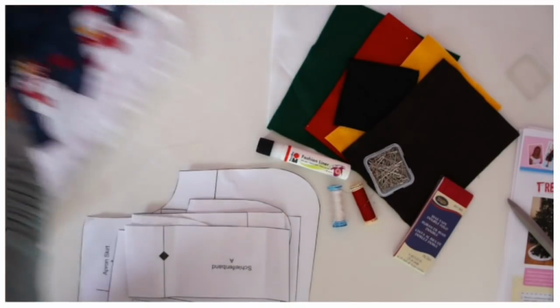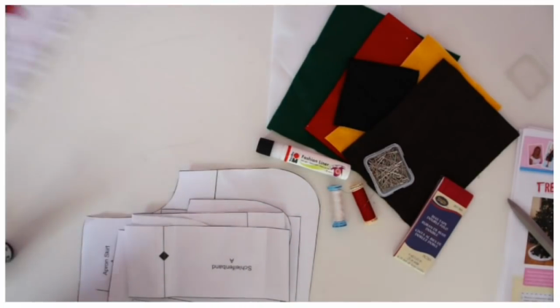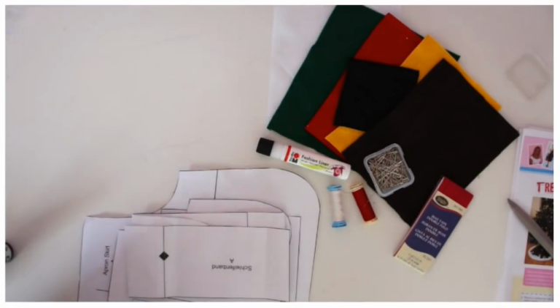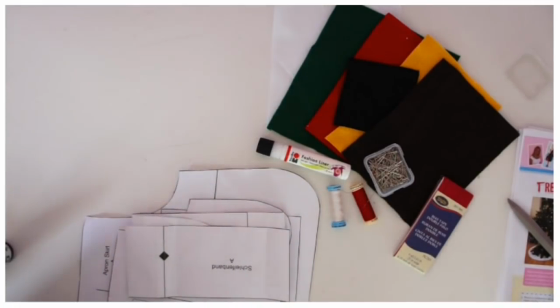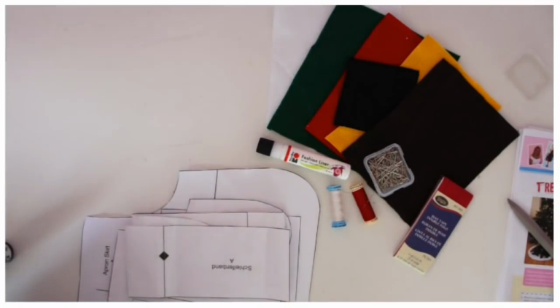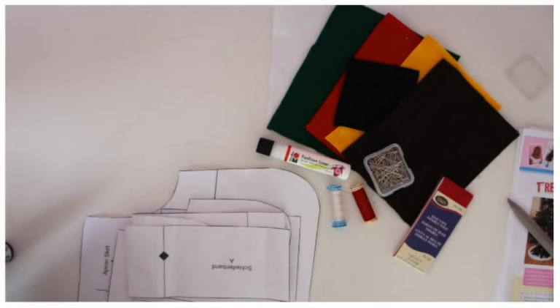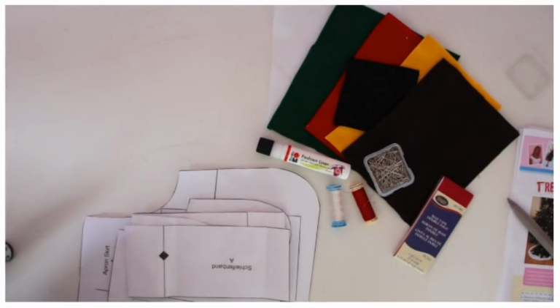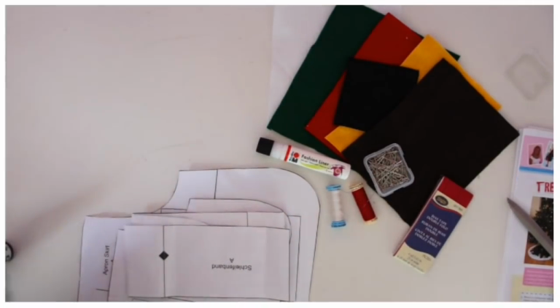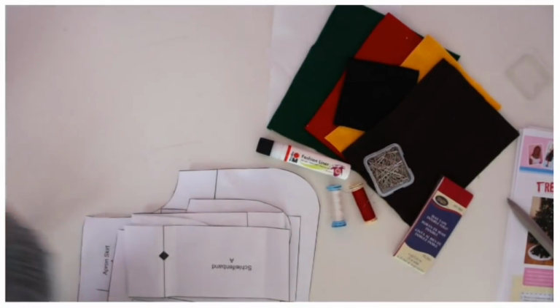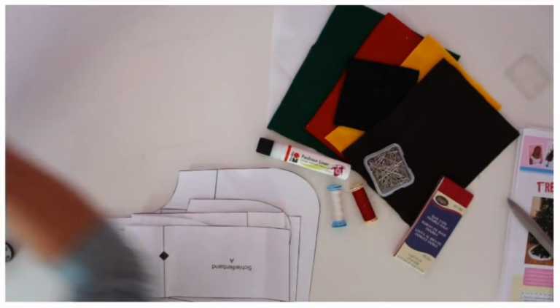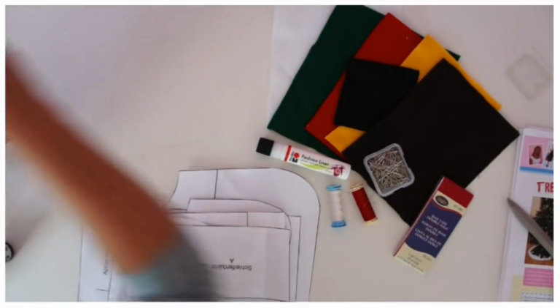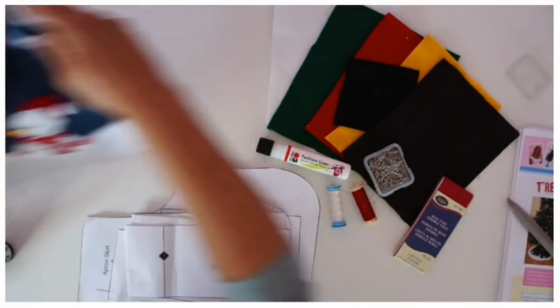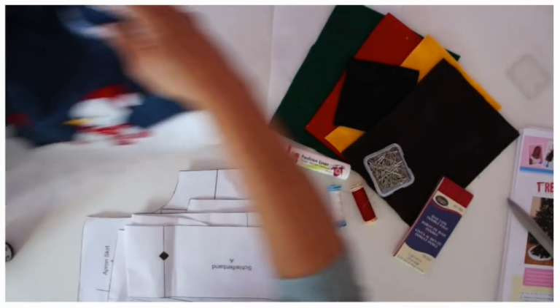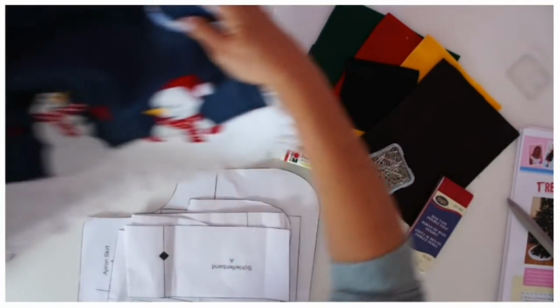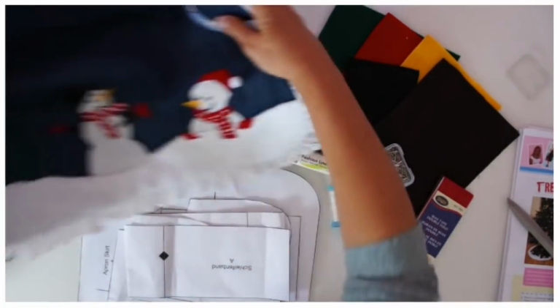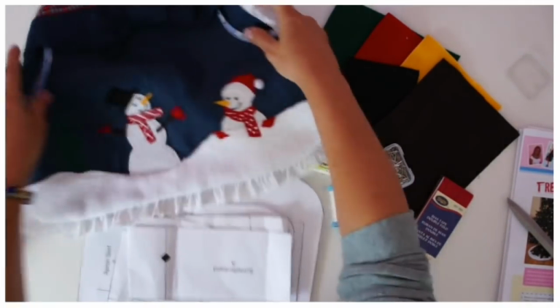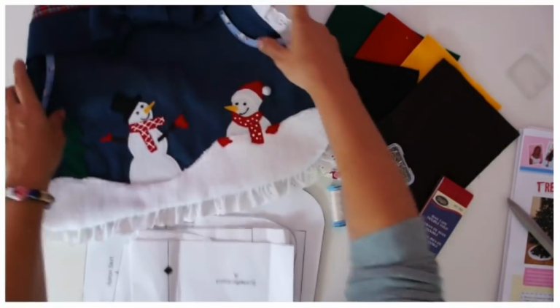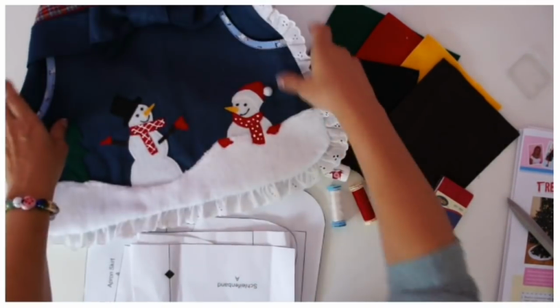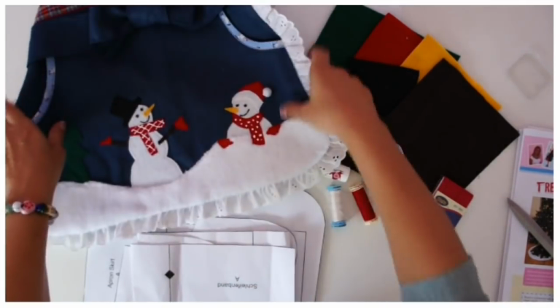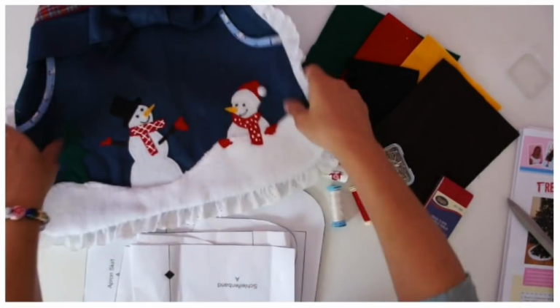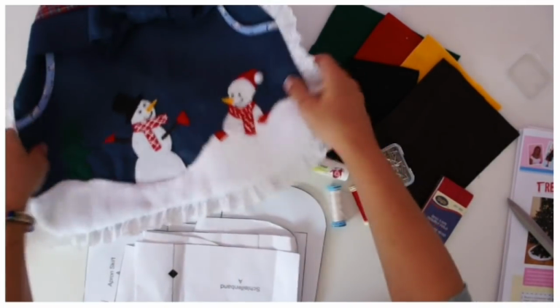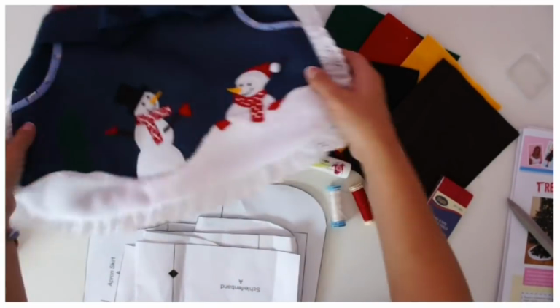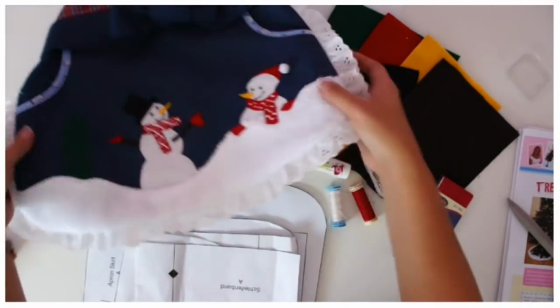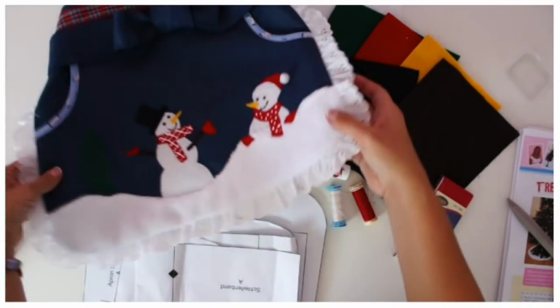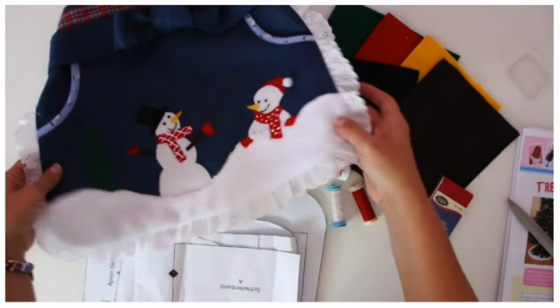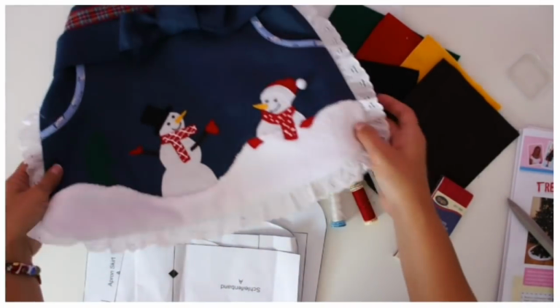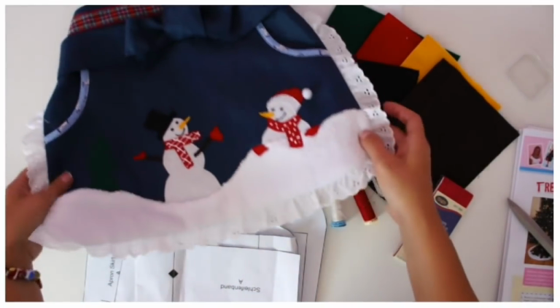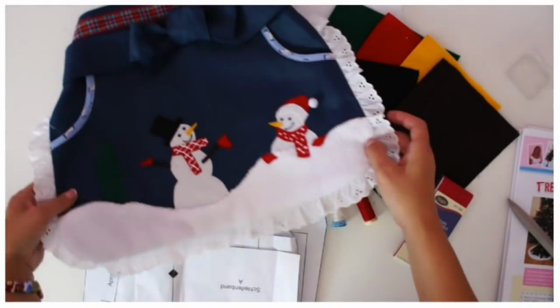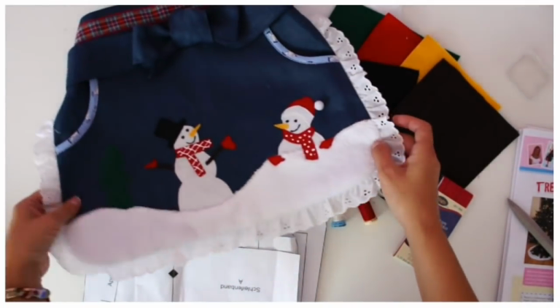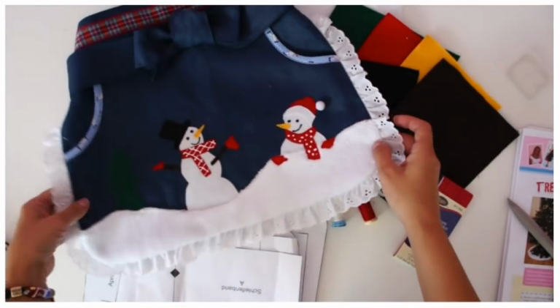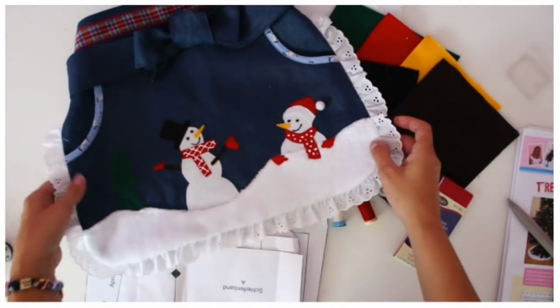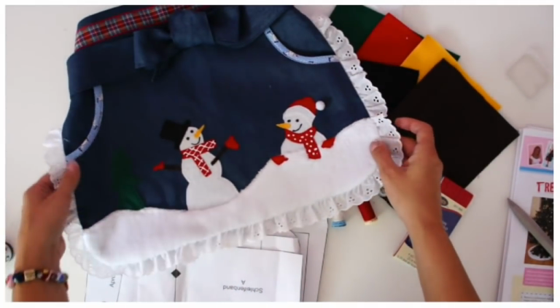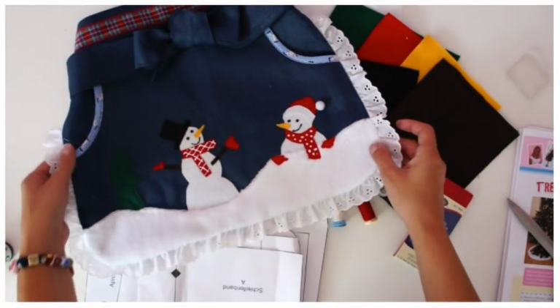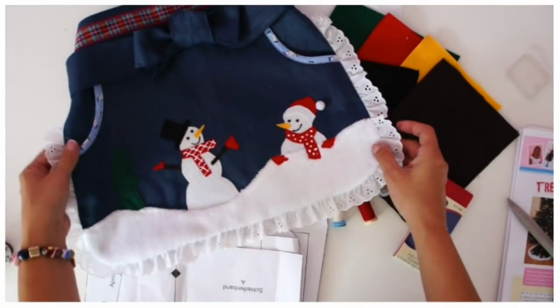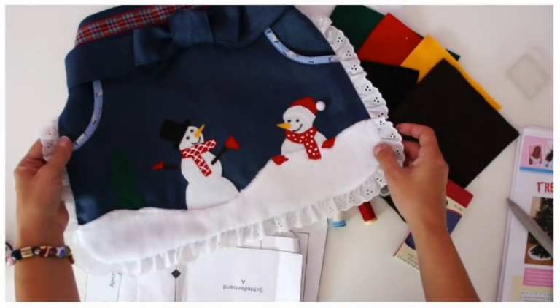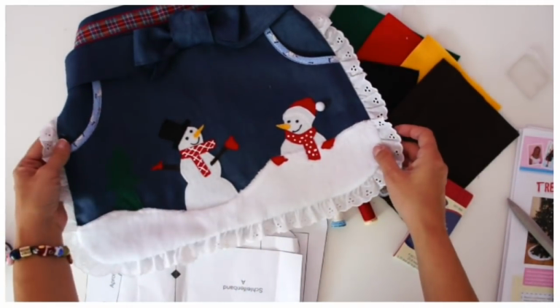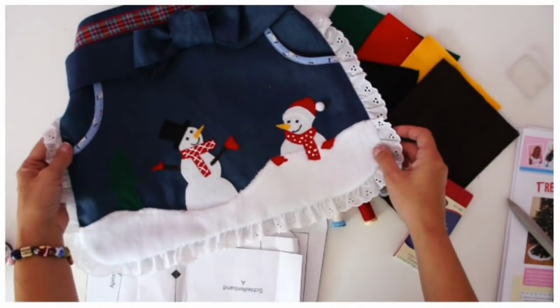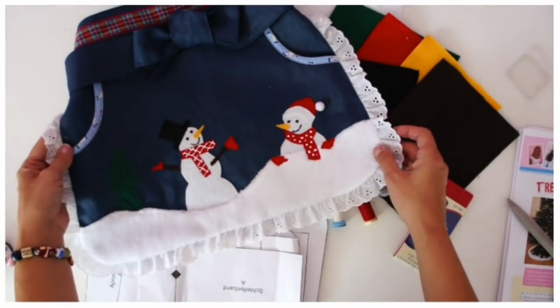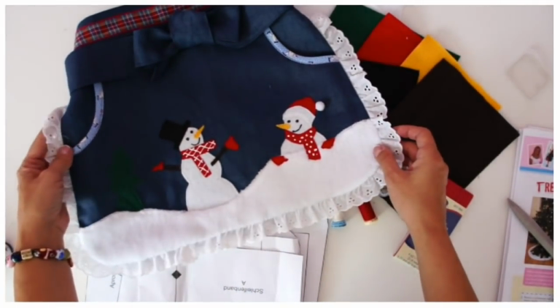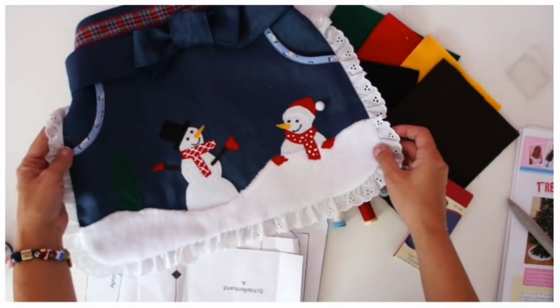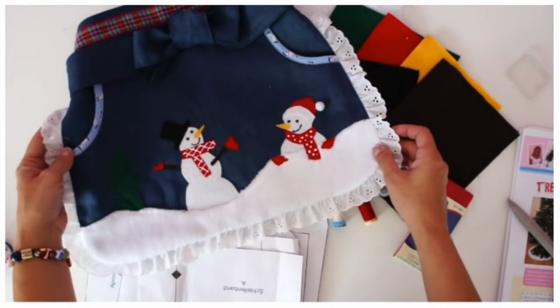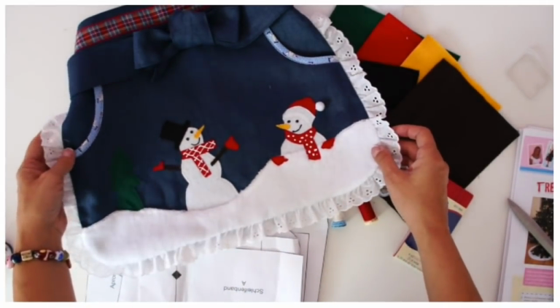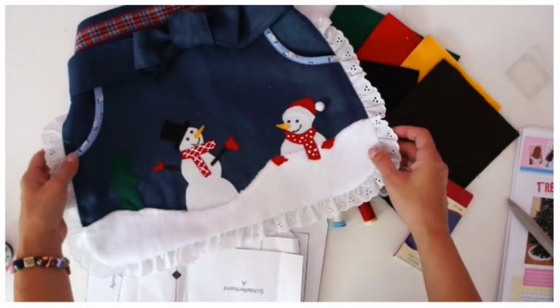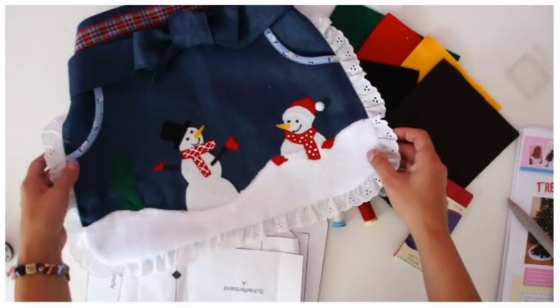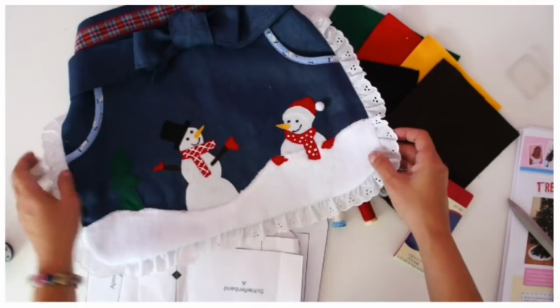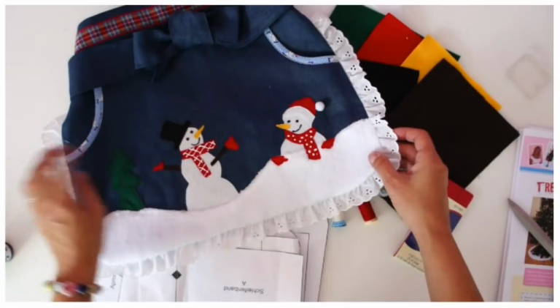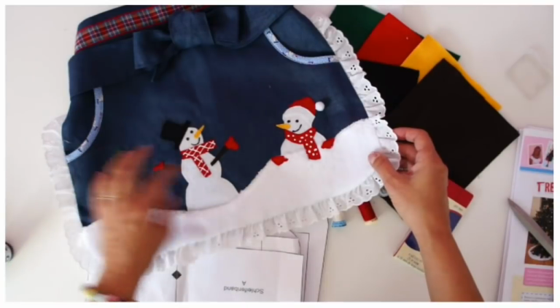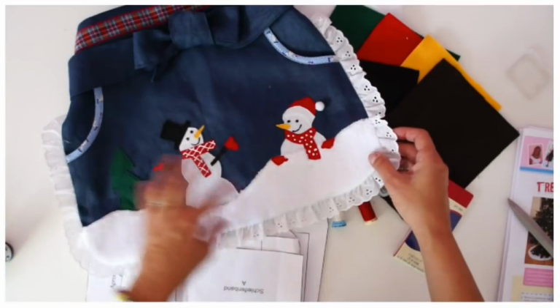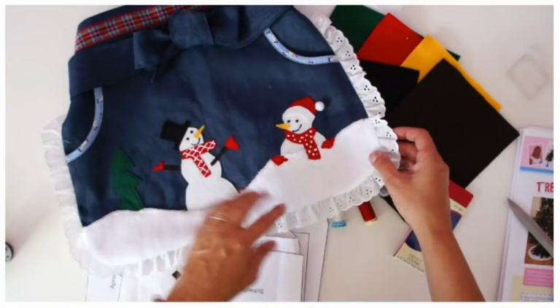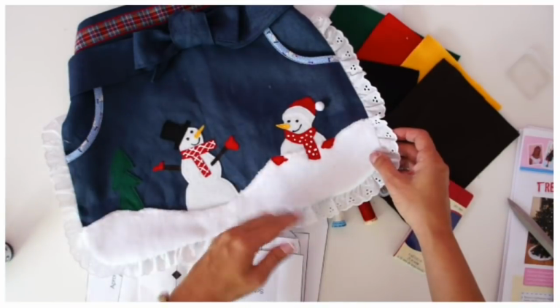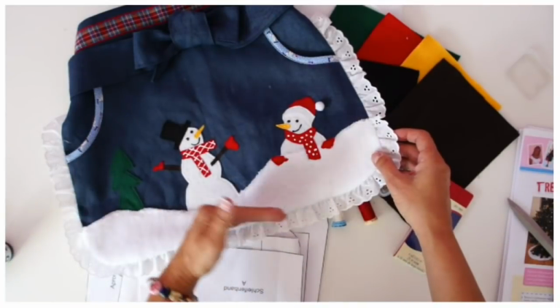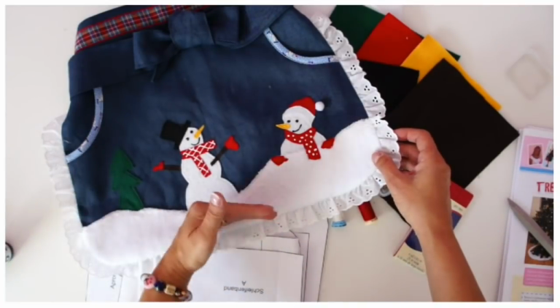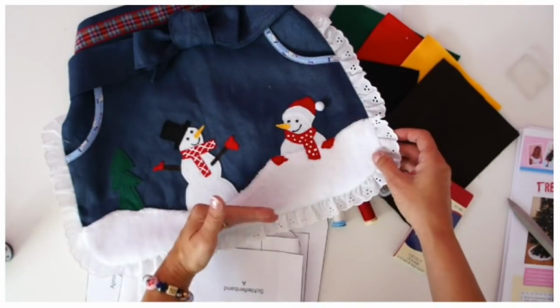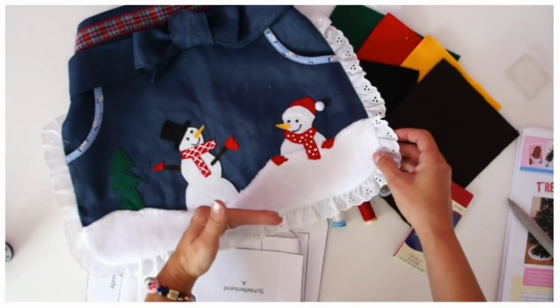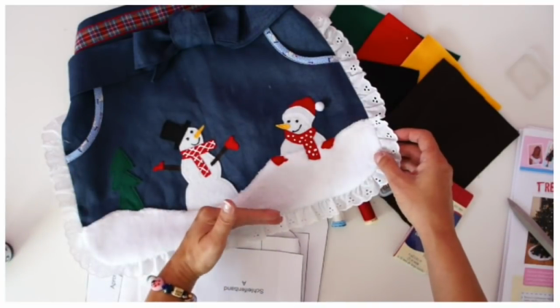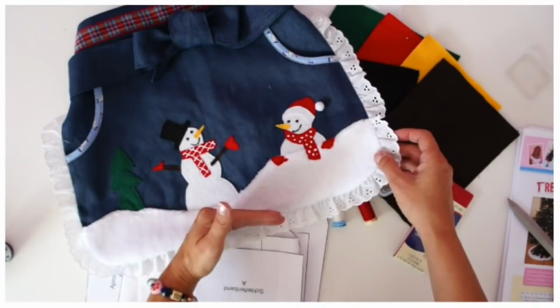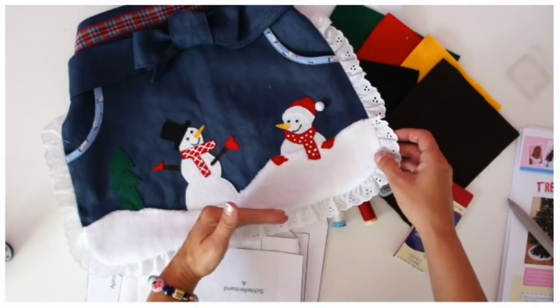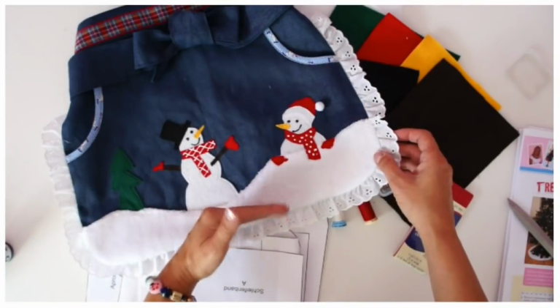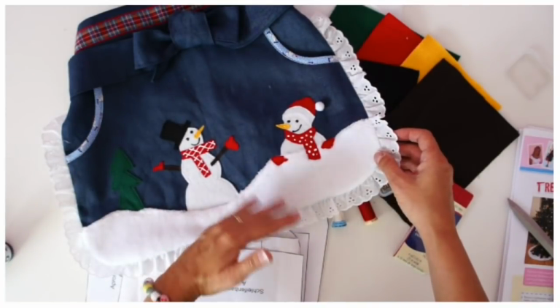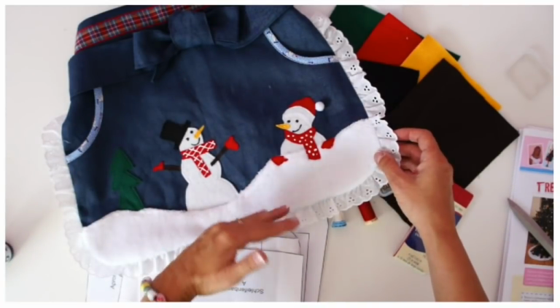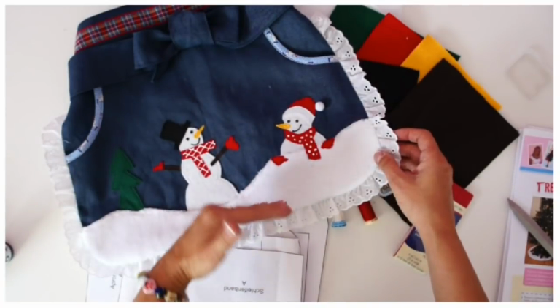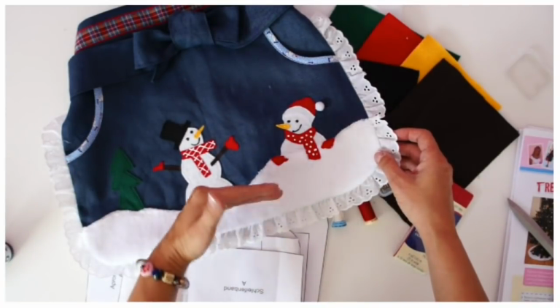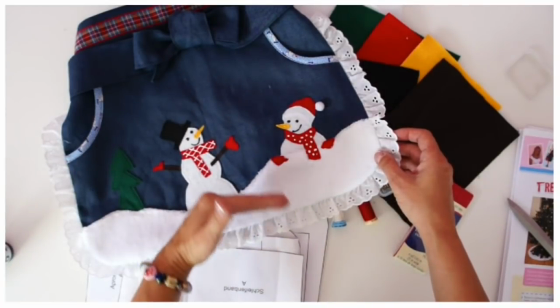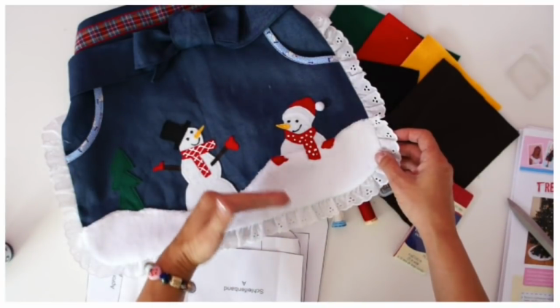It's a nice craft activity to do with them as well. I used to be a school teacher and this was one of their favourite things to do — using the Wonderwear iron-on appliqué.